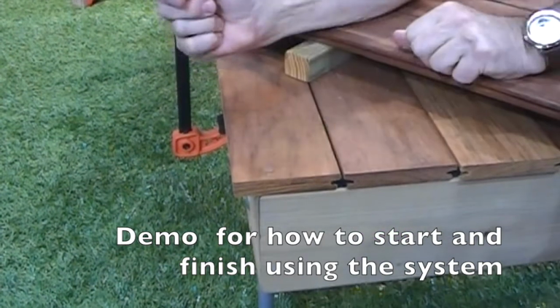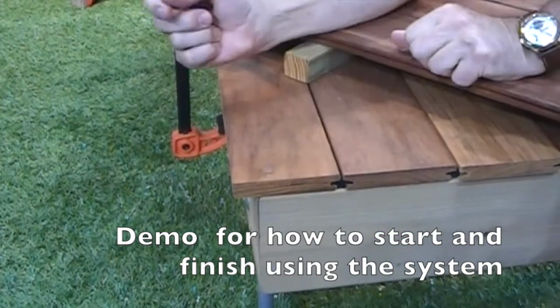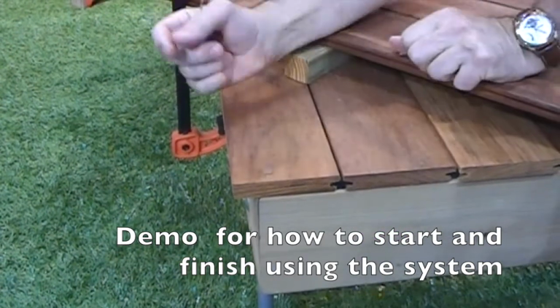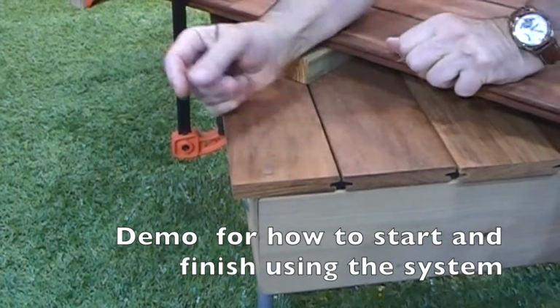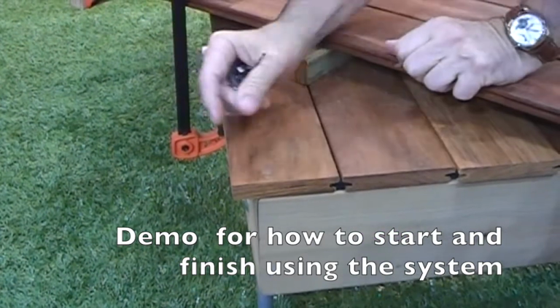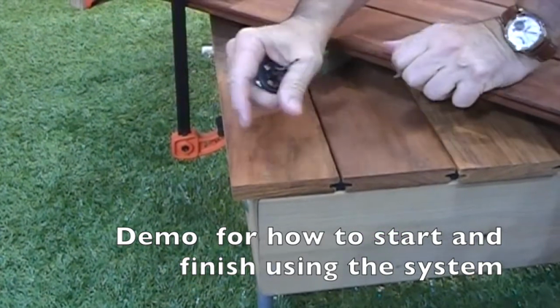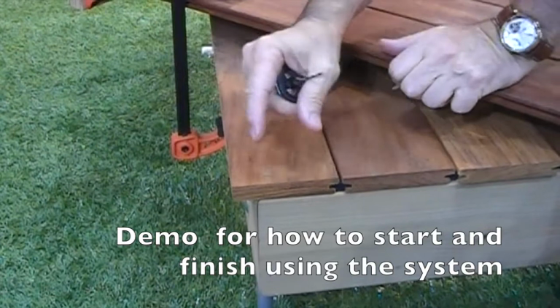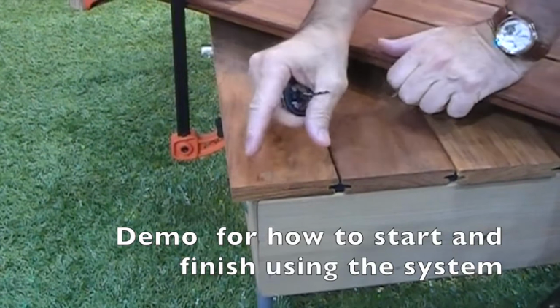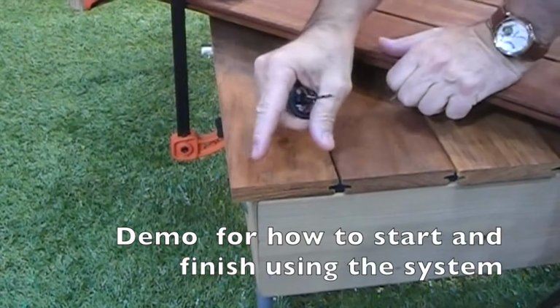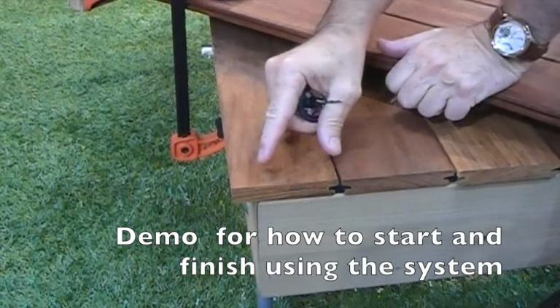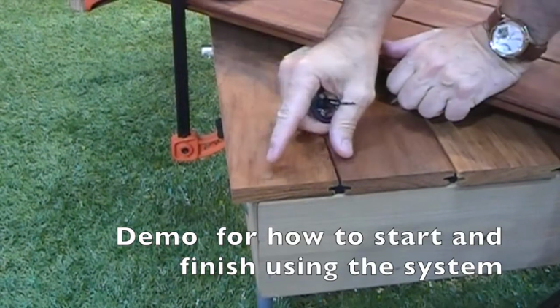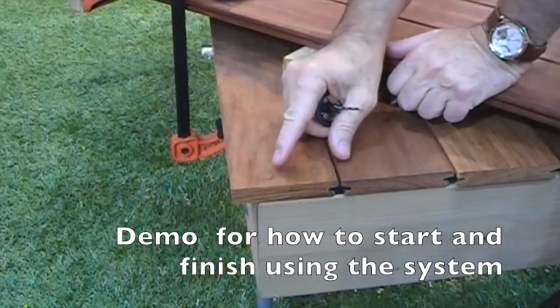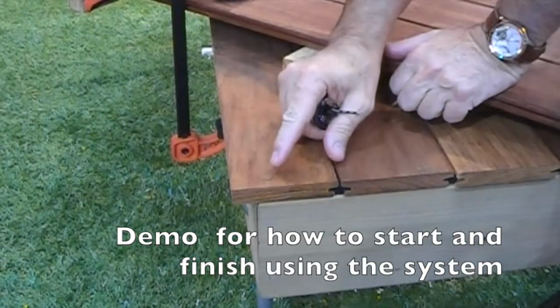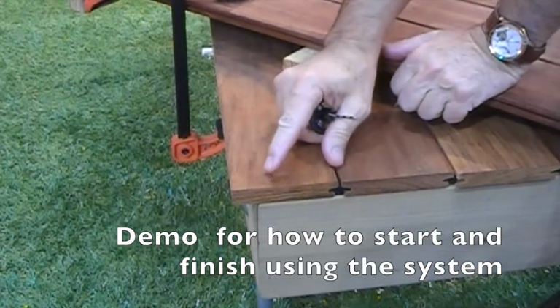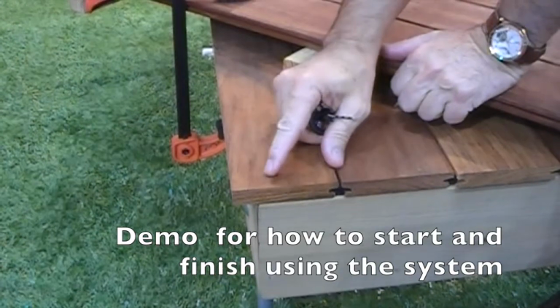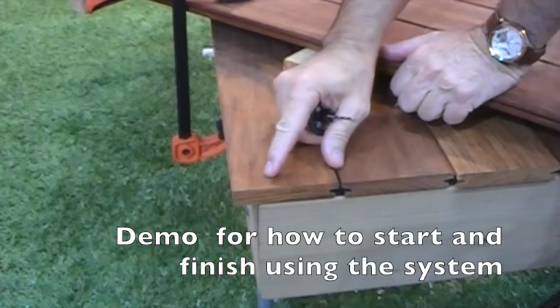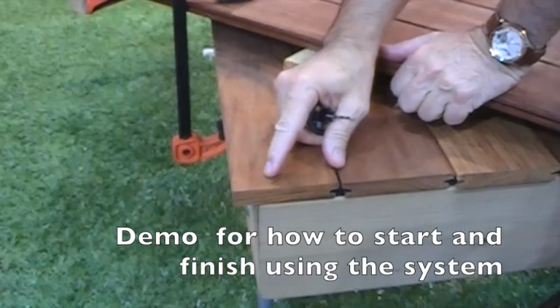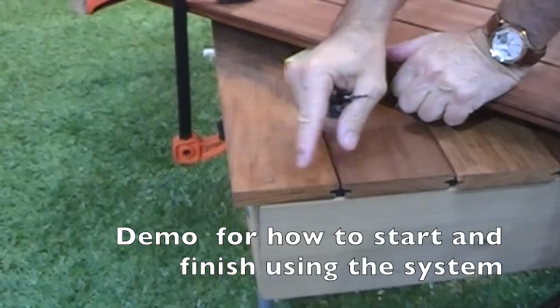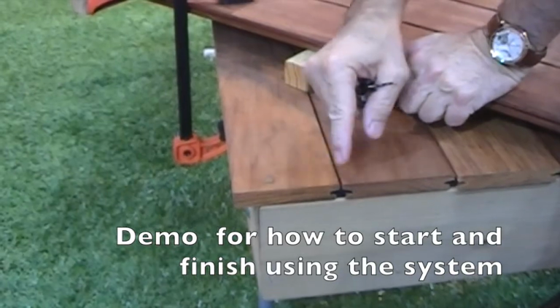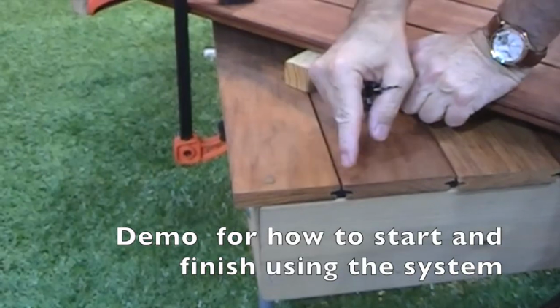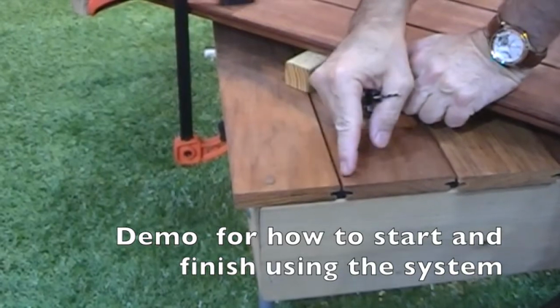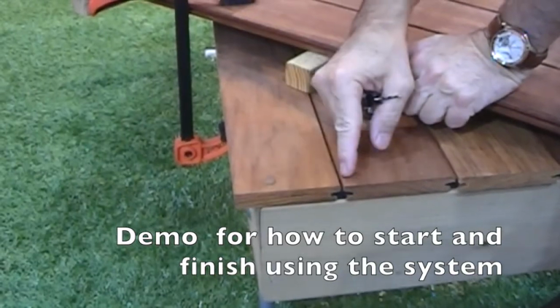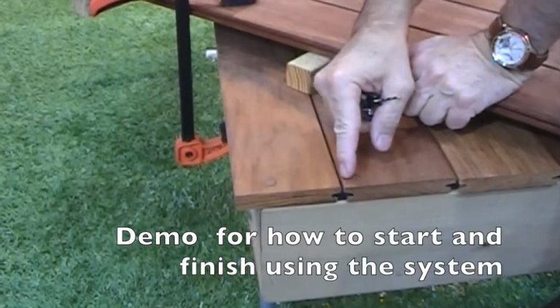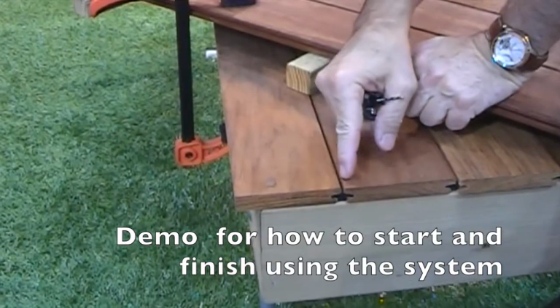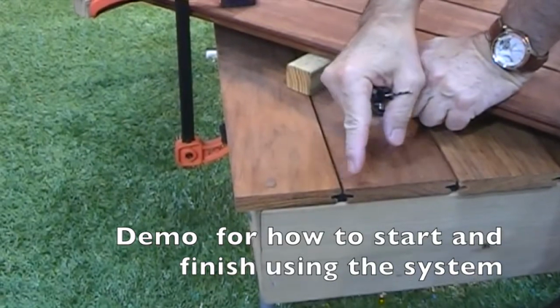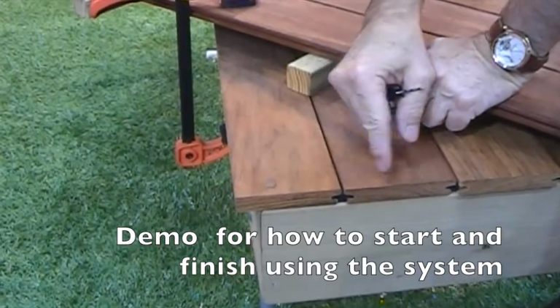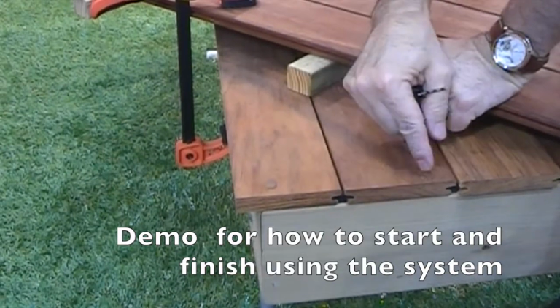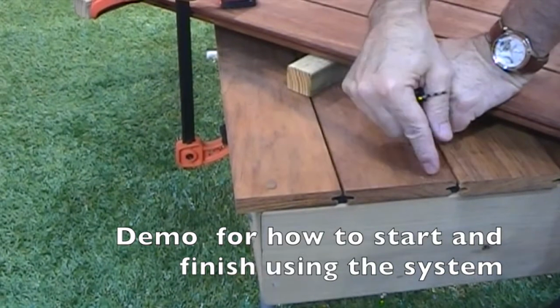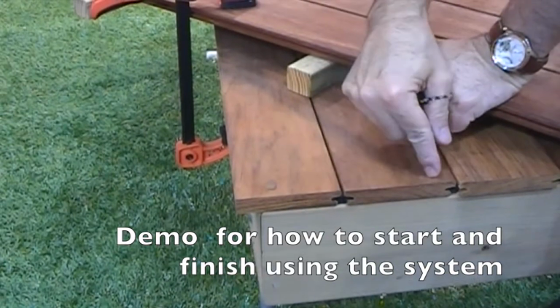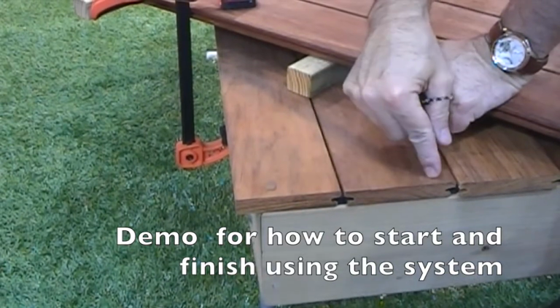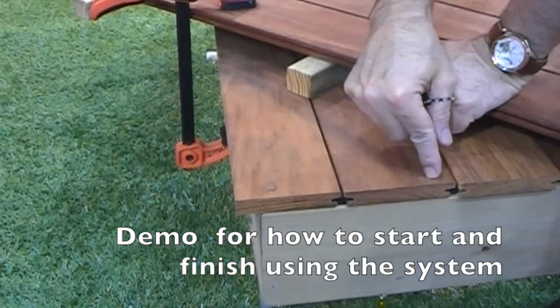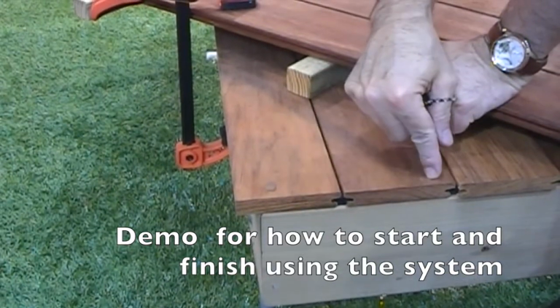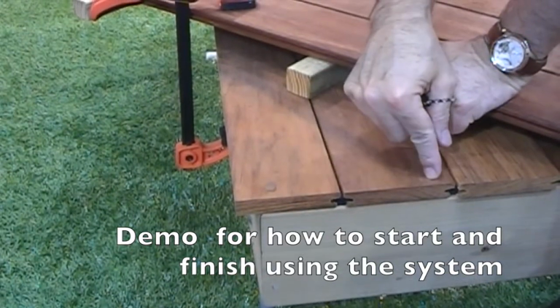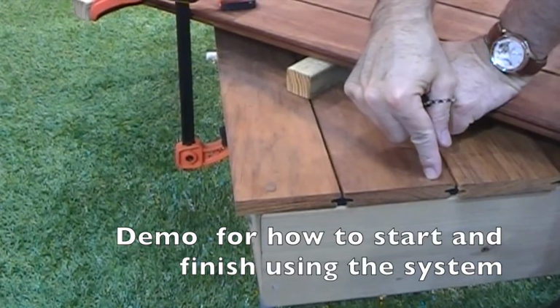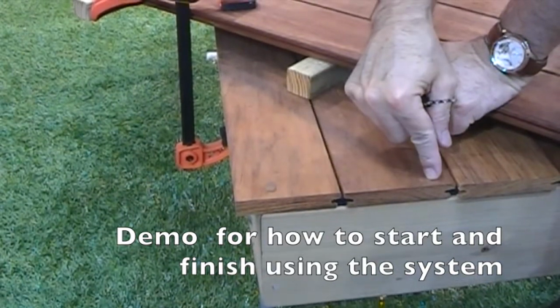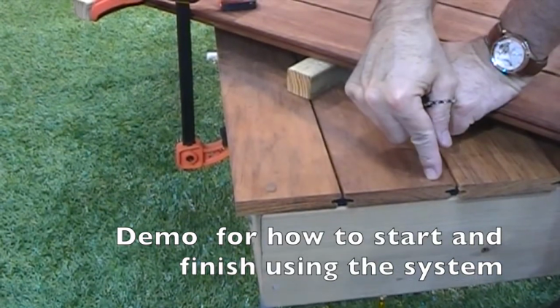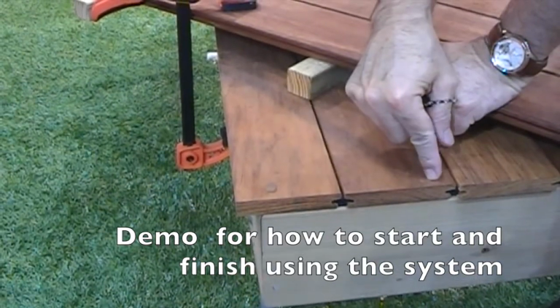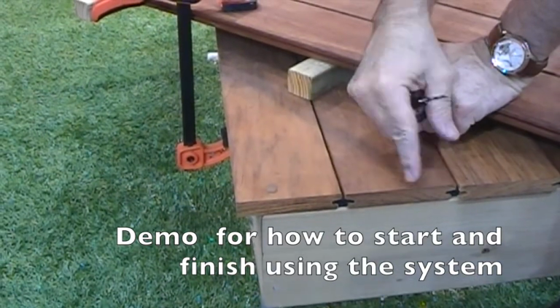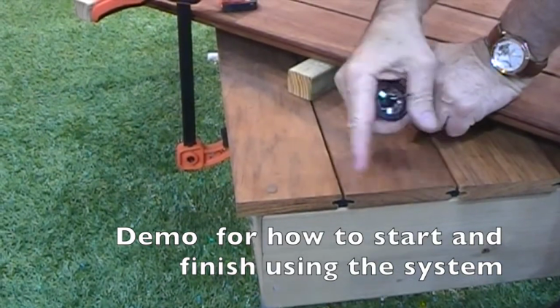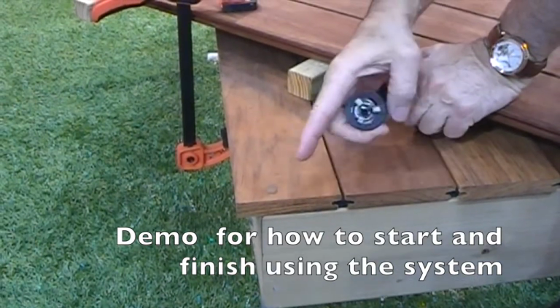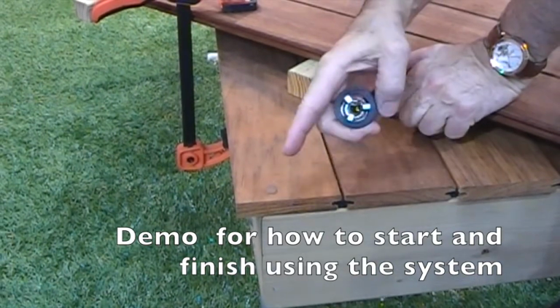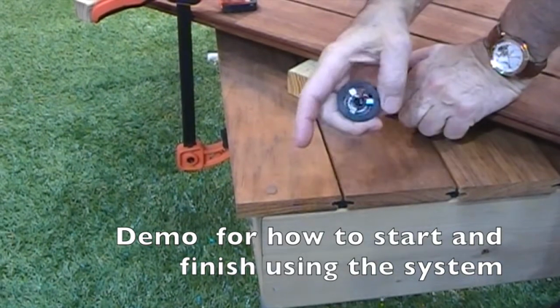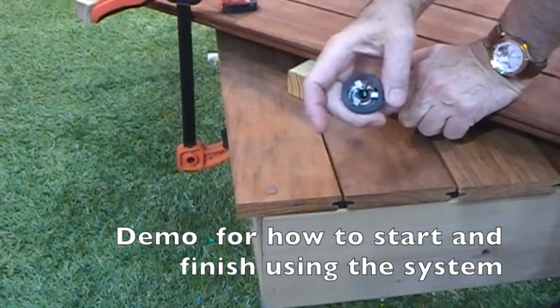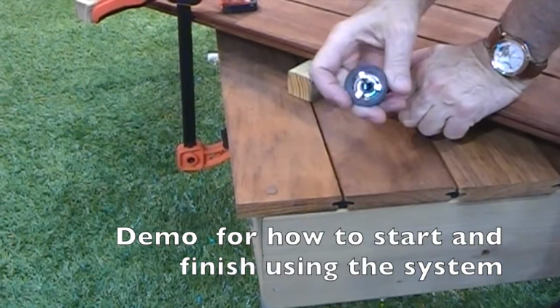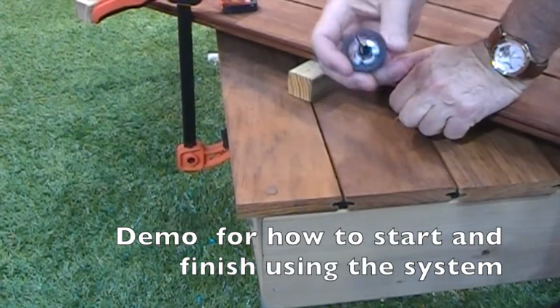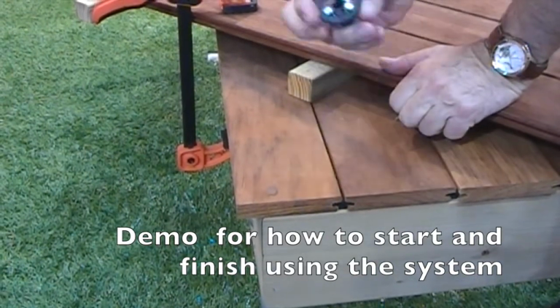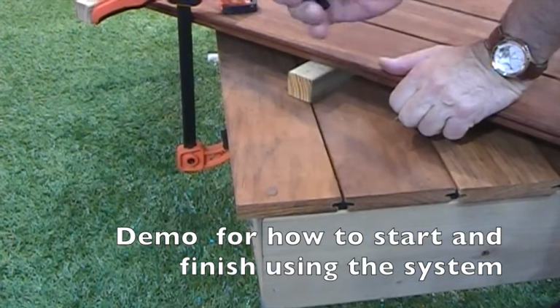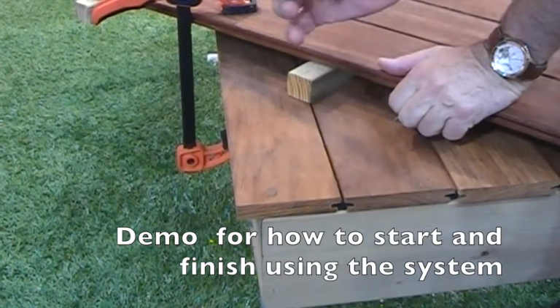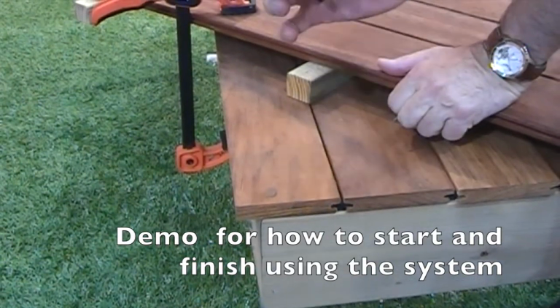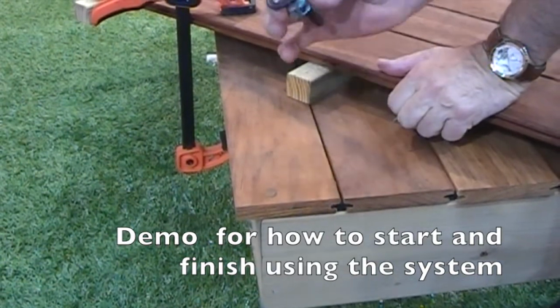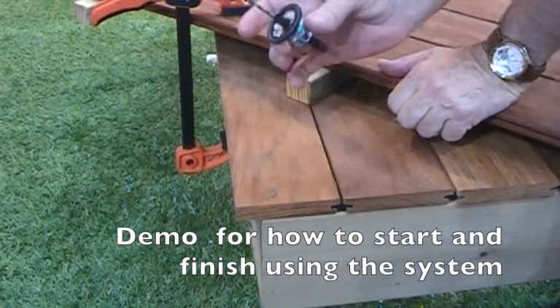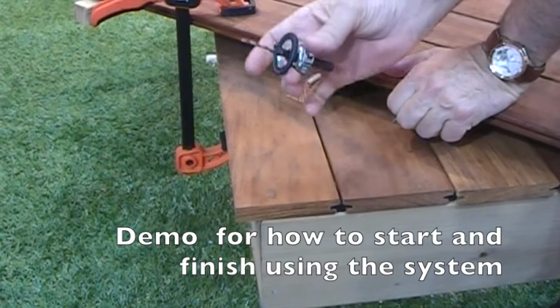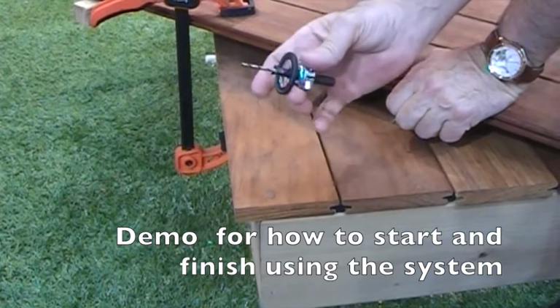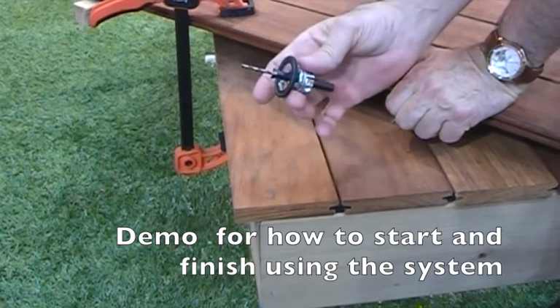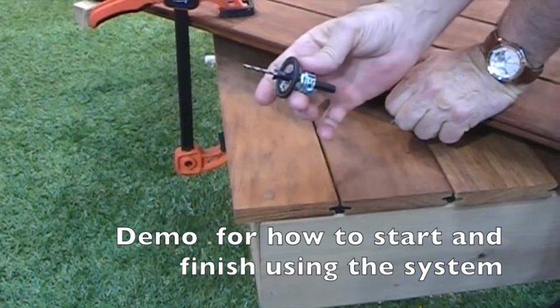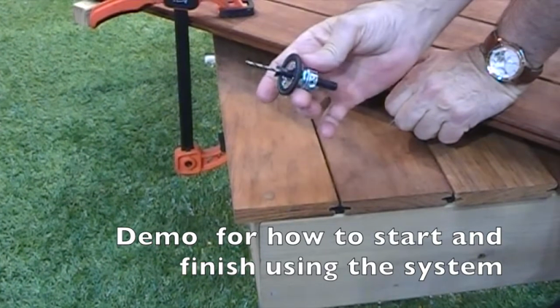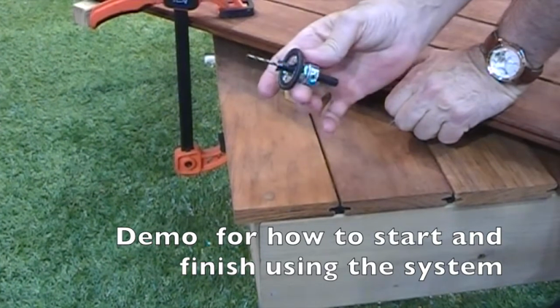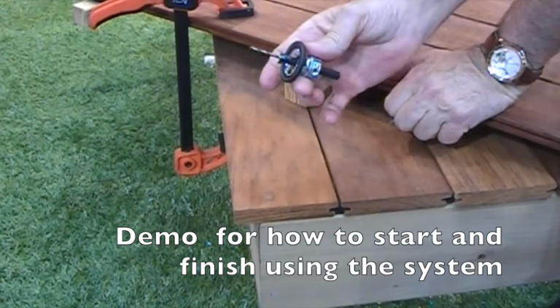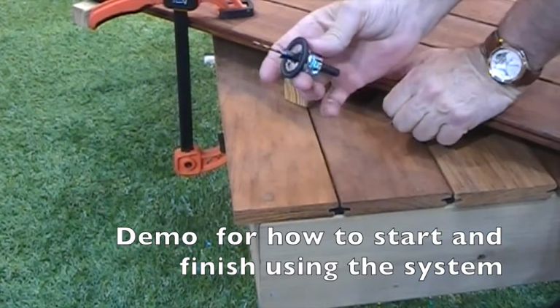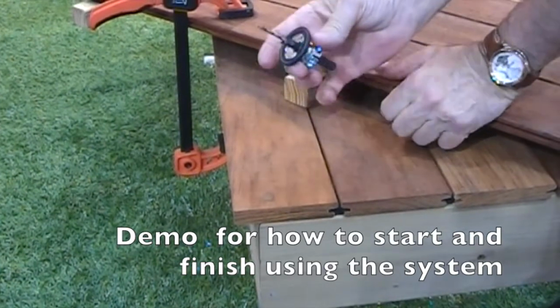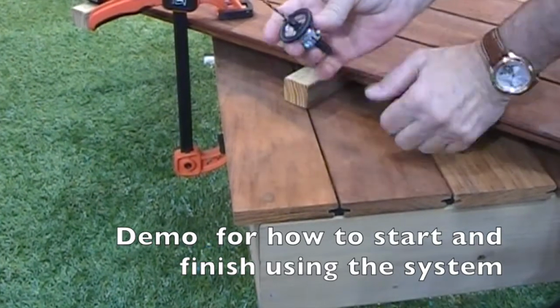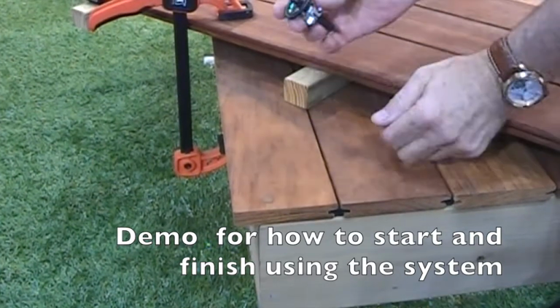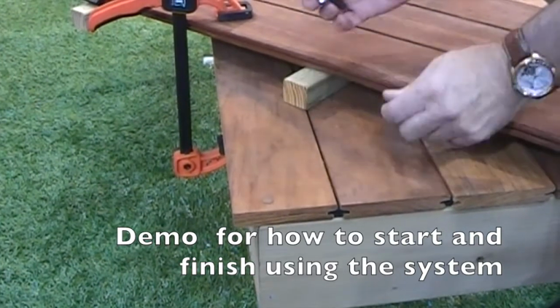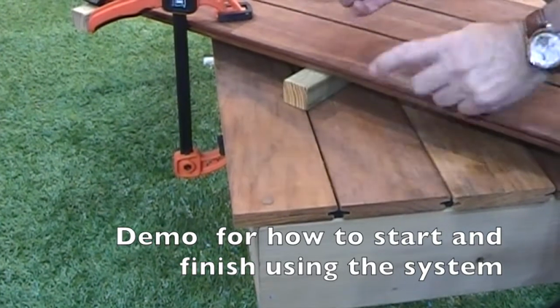What this does is it then allows us to continue with the biscuit fixing. I'm going to demonstrate the application of this for you now.